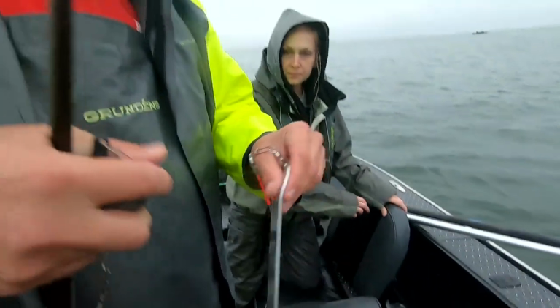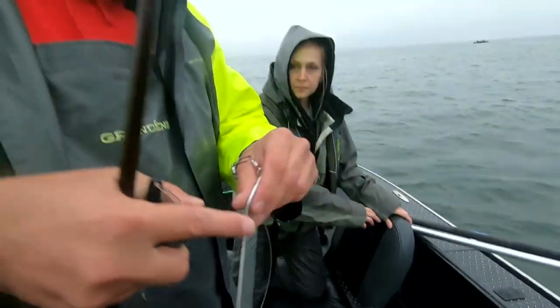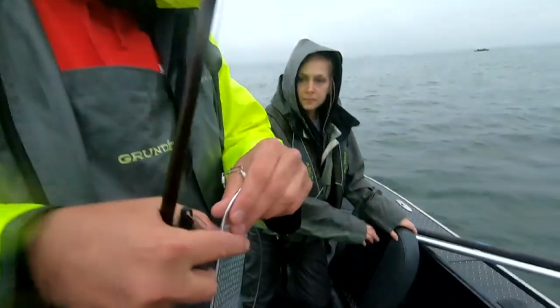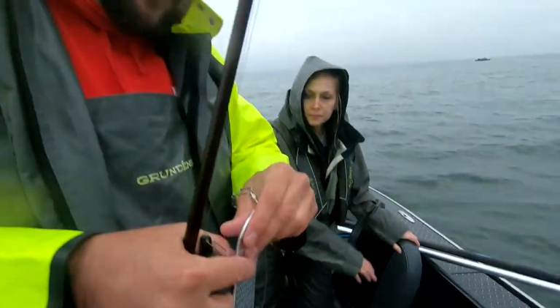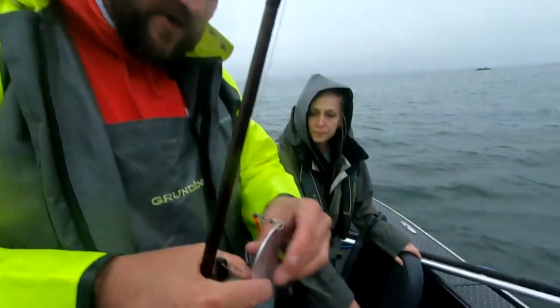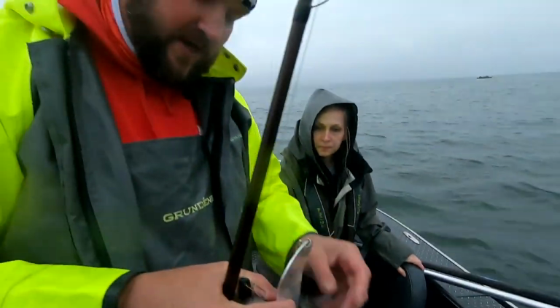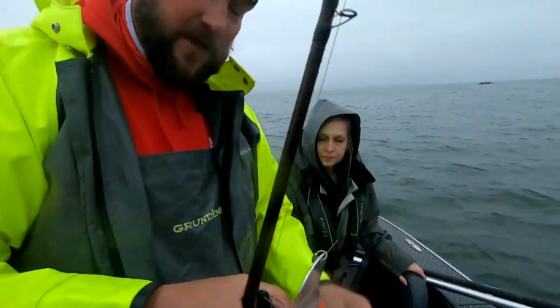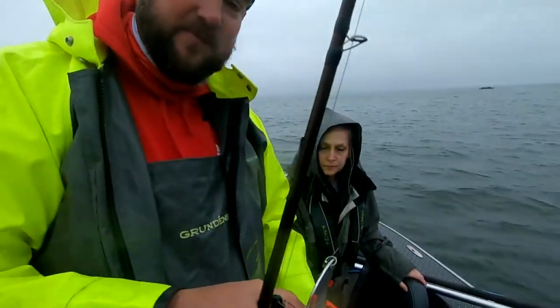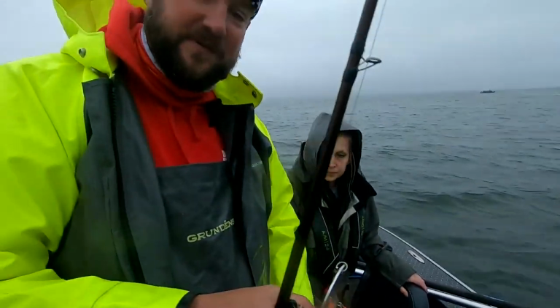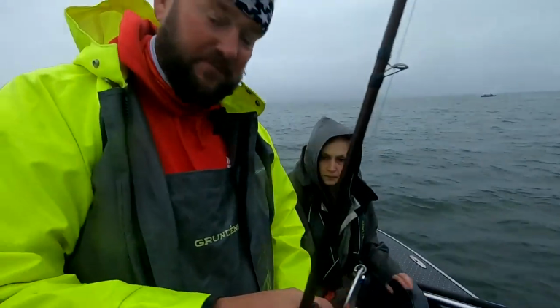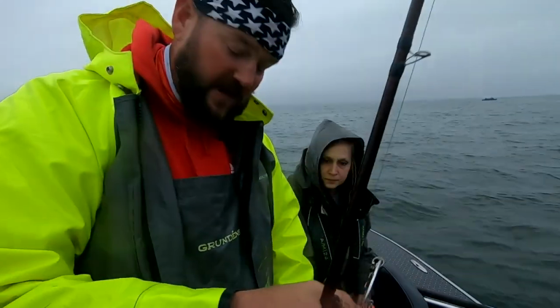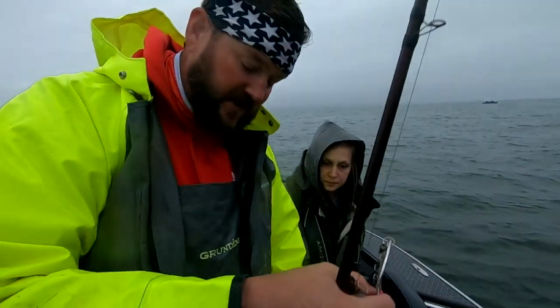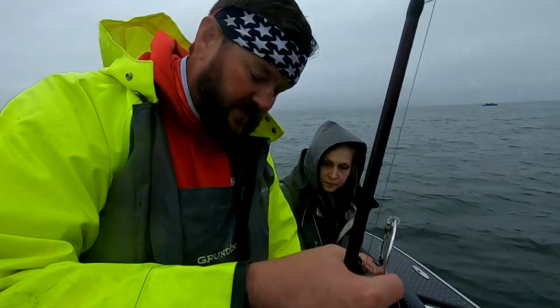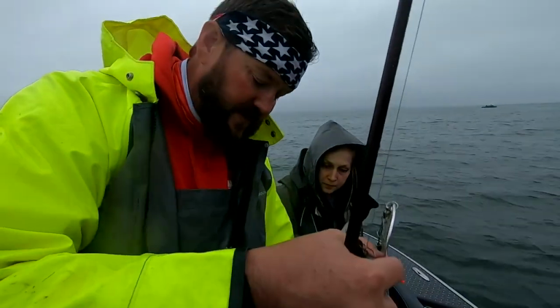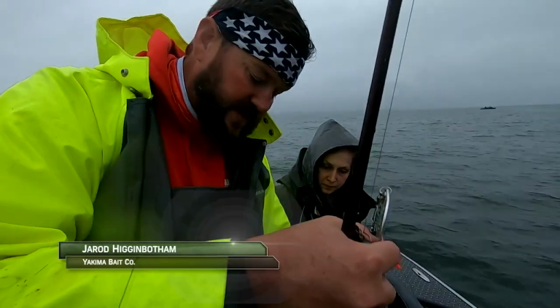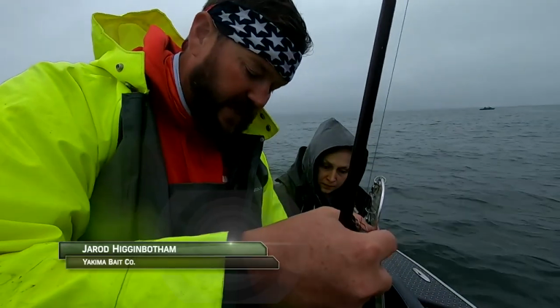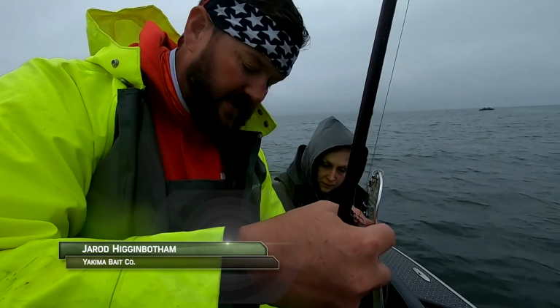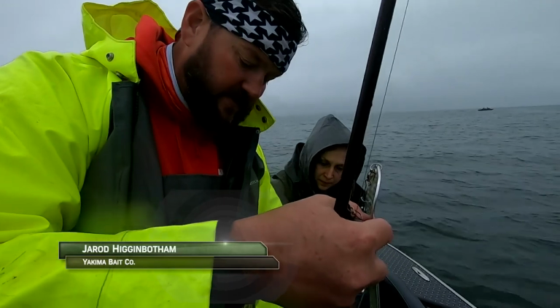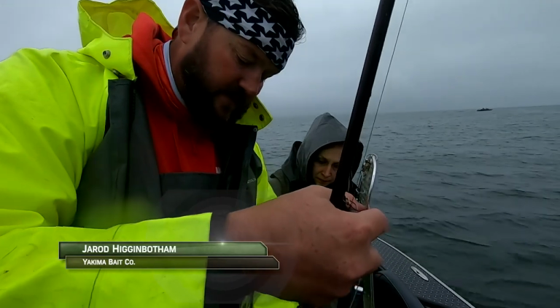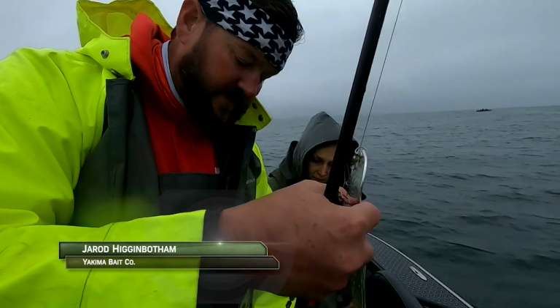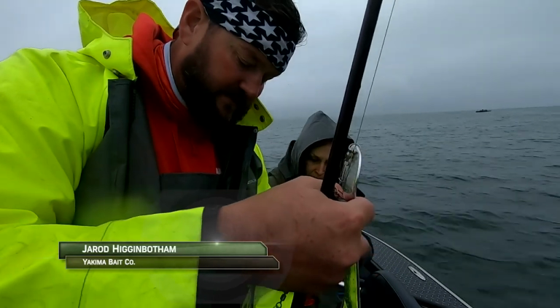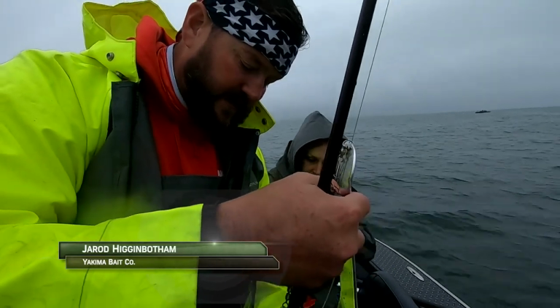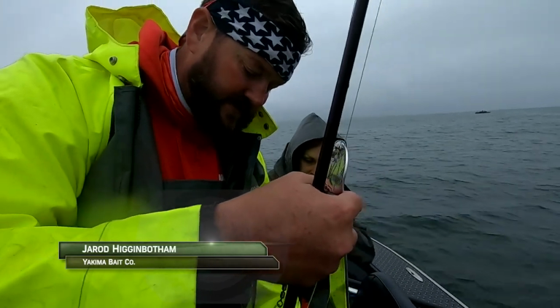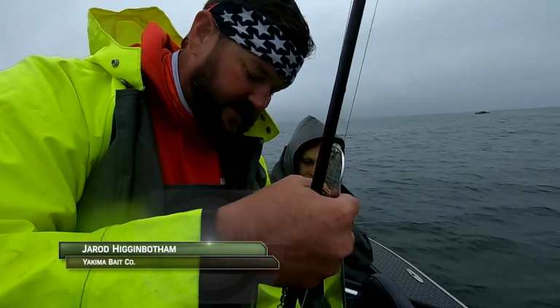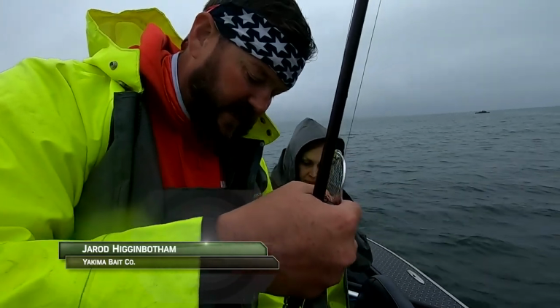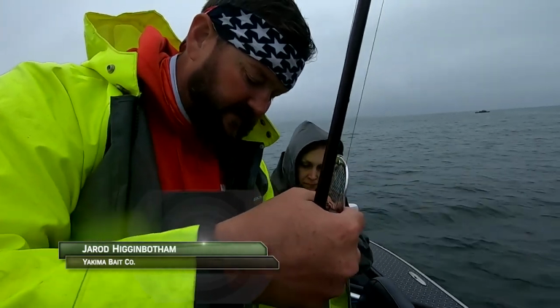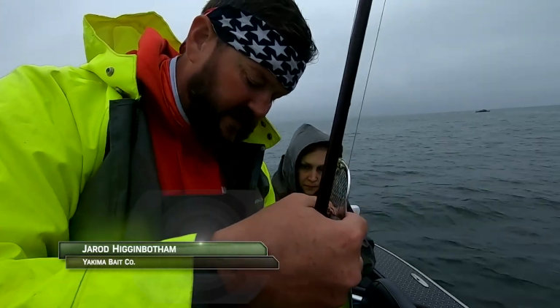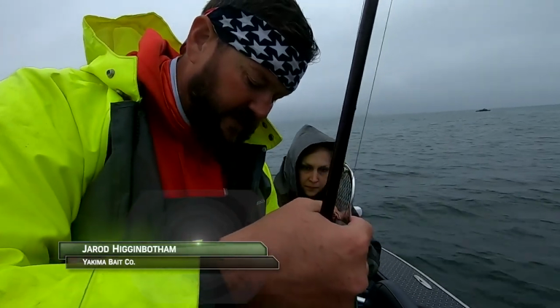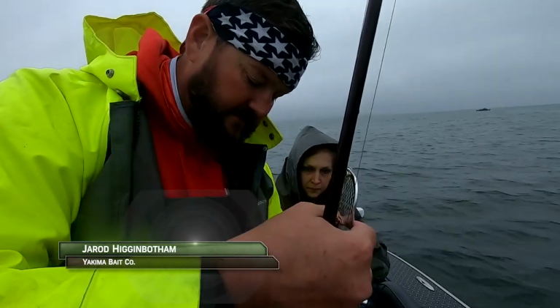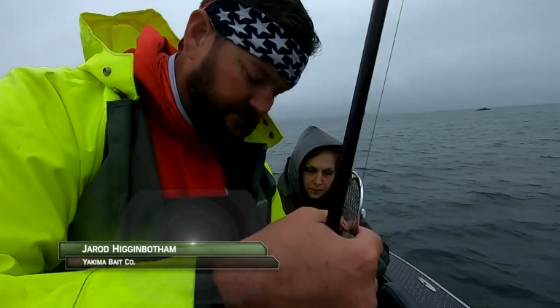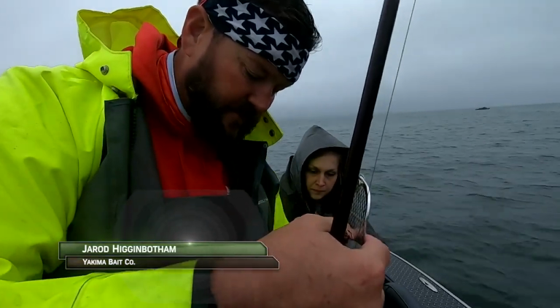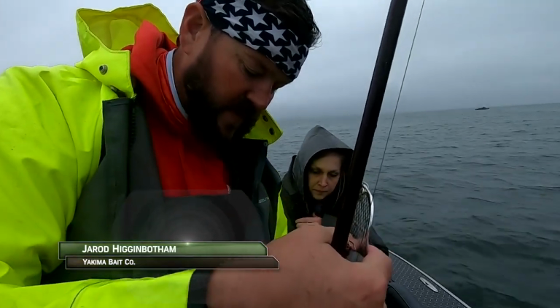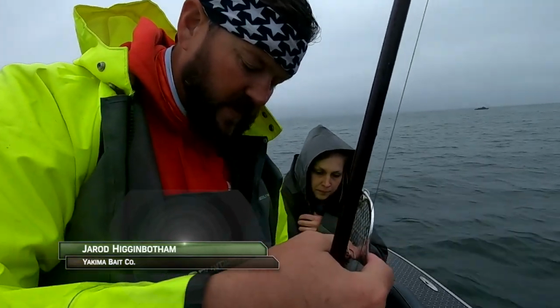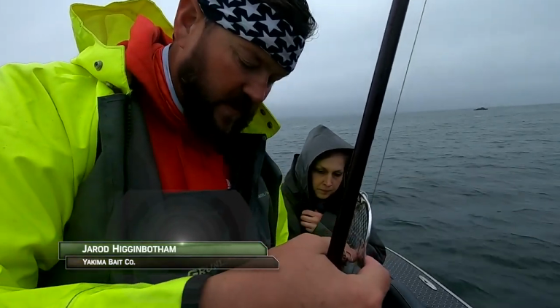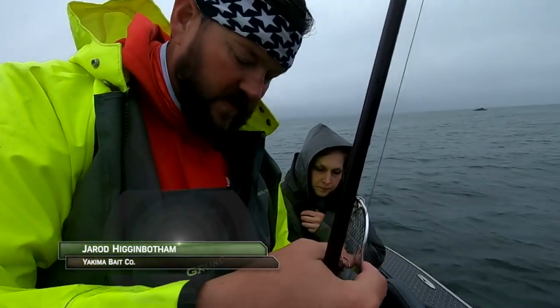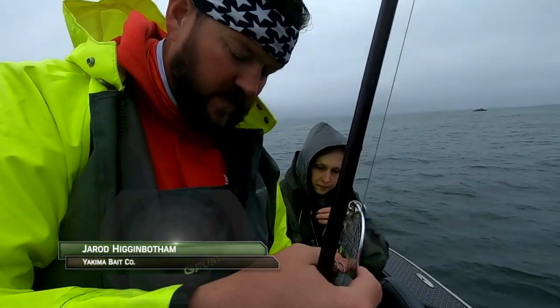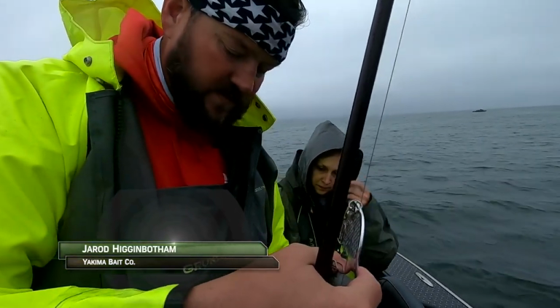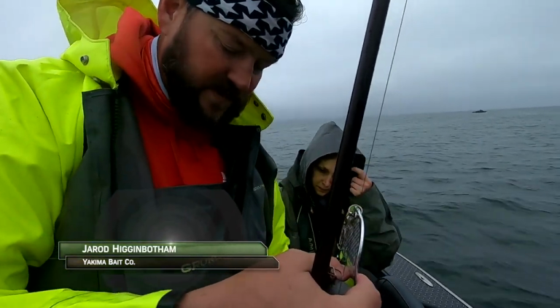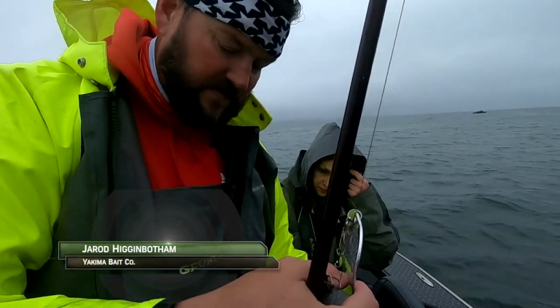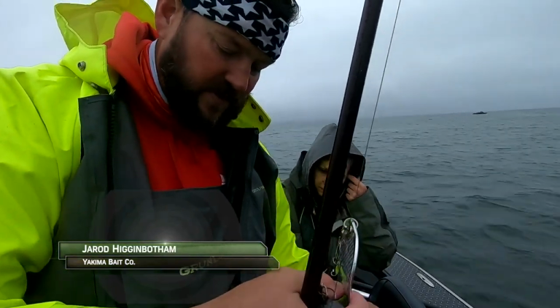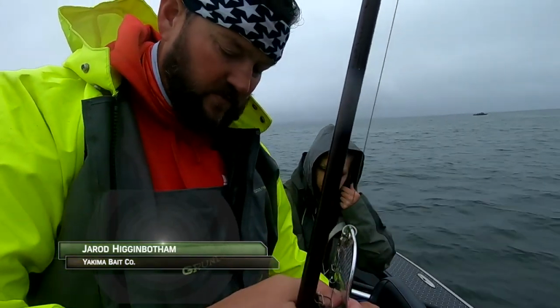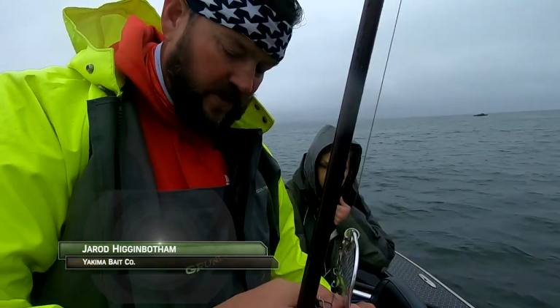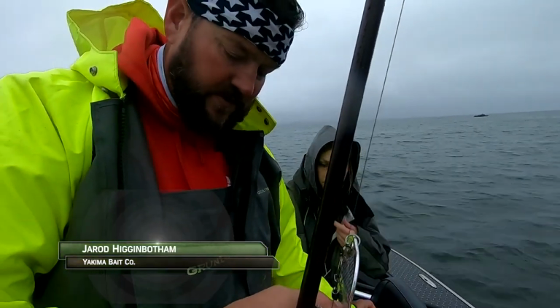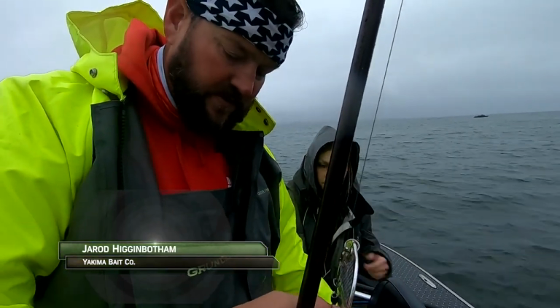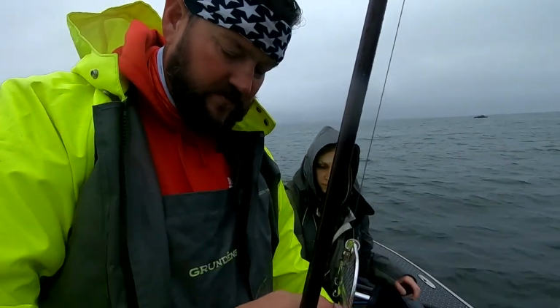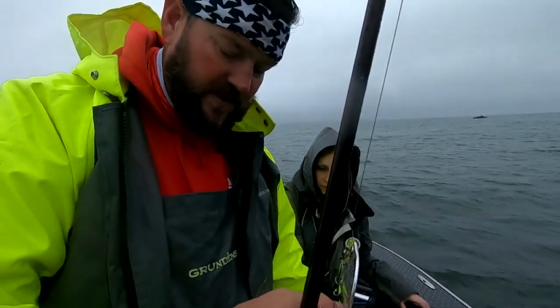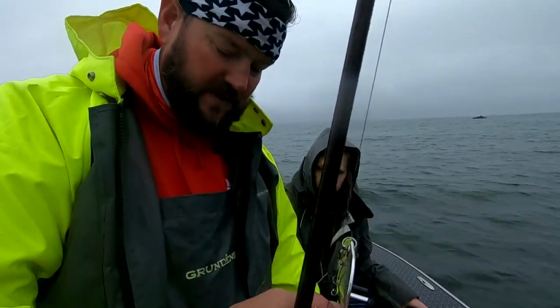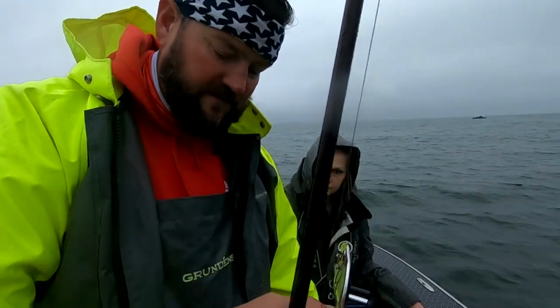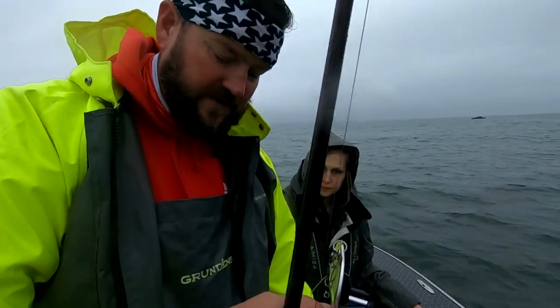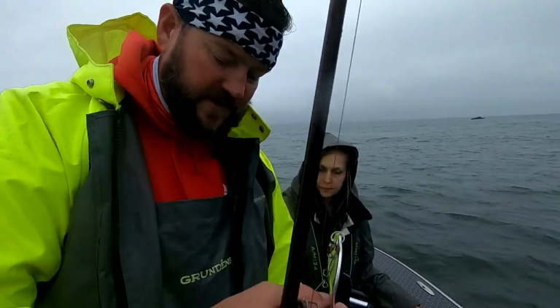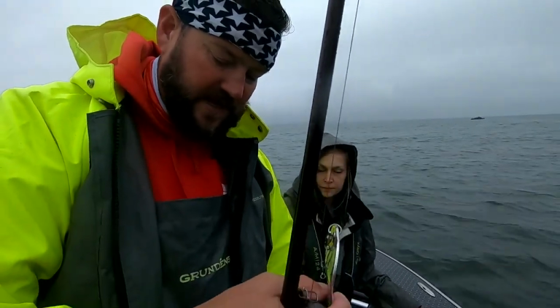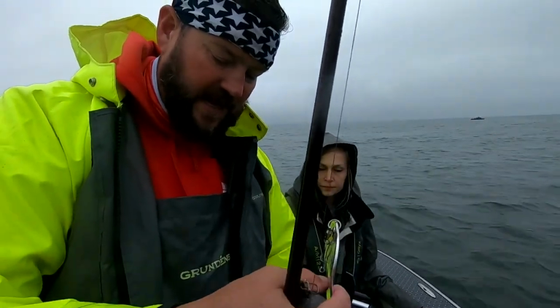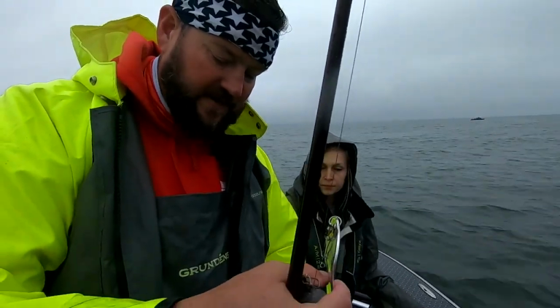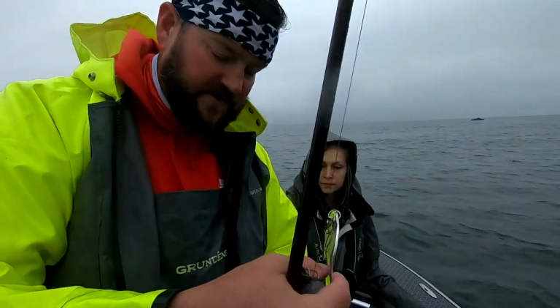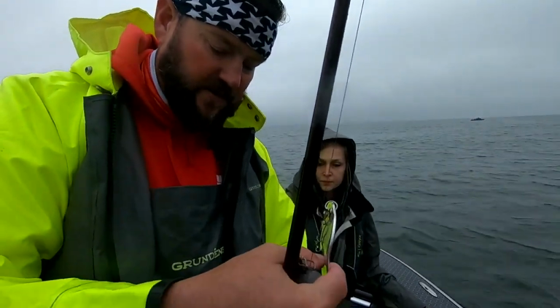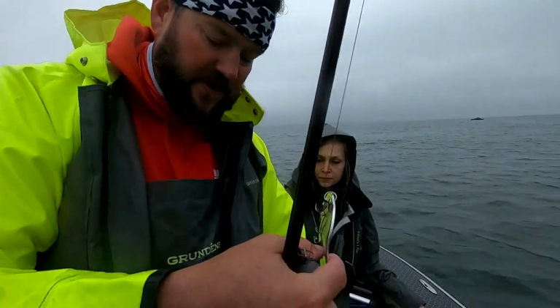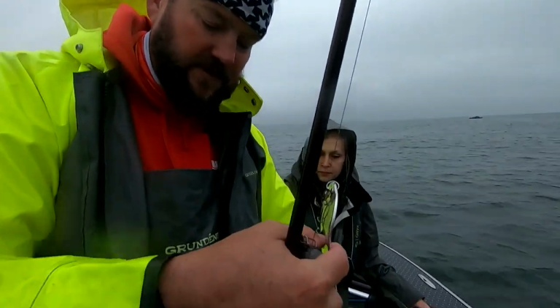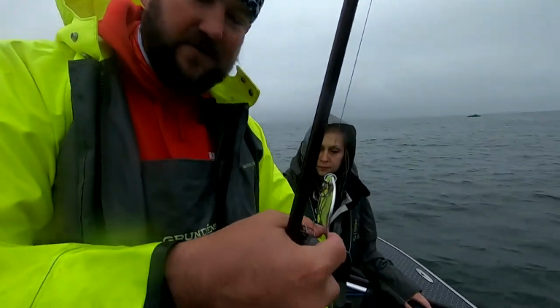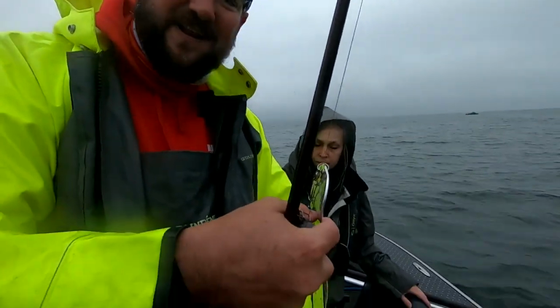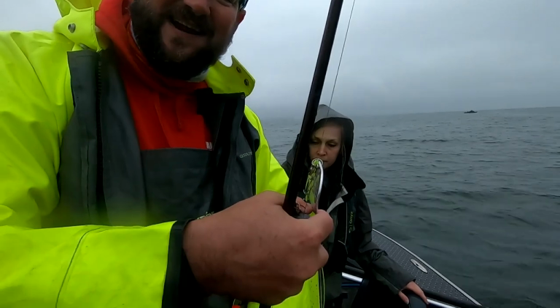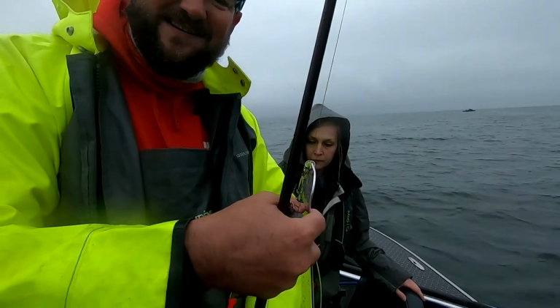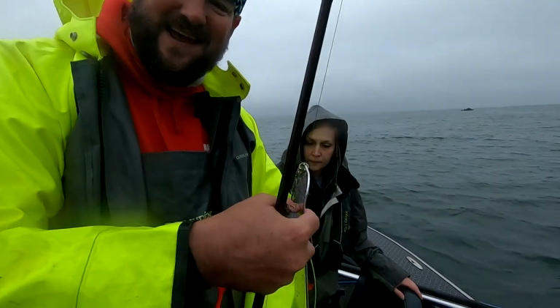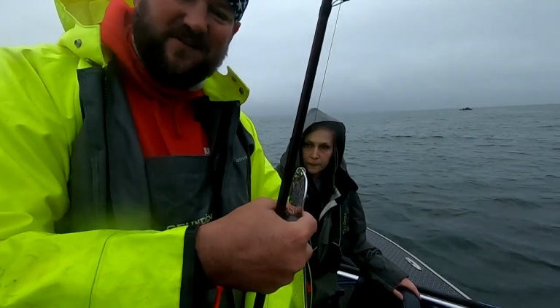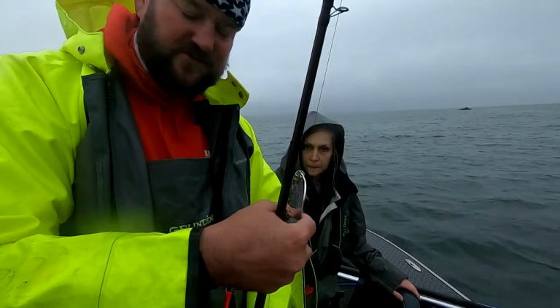I'm going to help explain to Carissa how to do this, because it's something you want to do efficiently so that you don't get a lot of tangles.